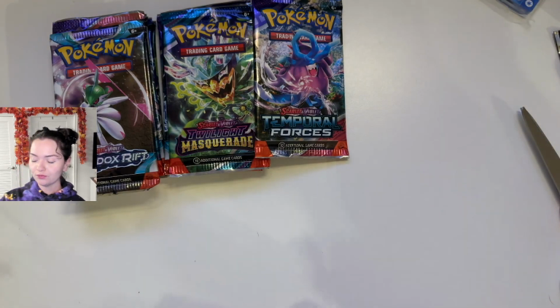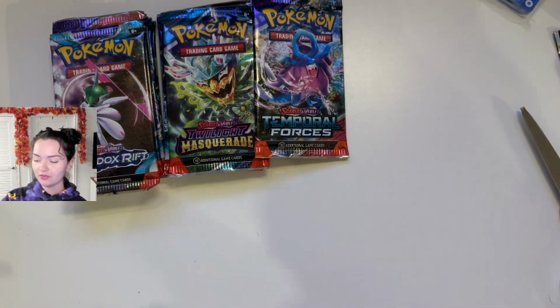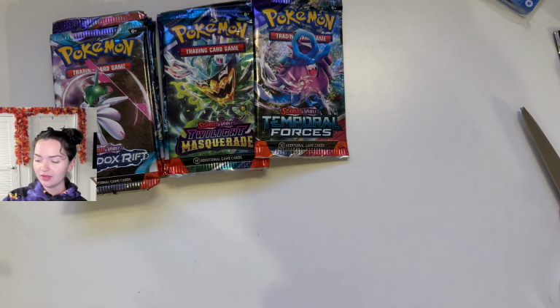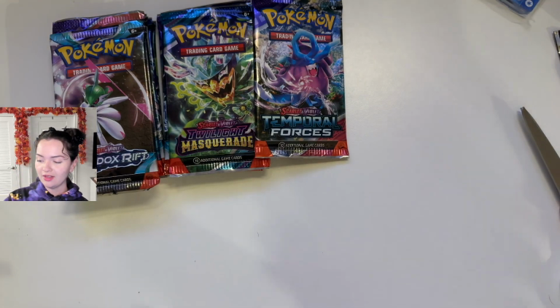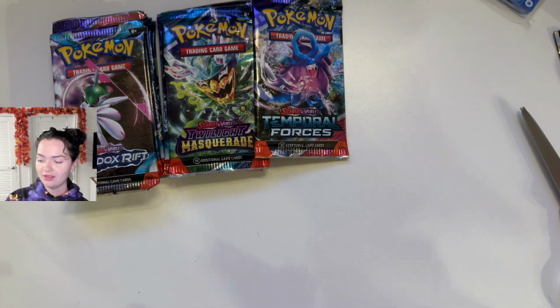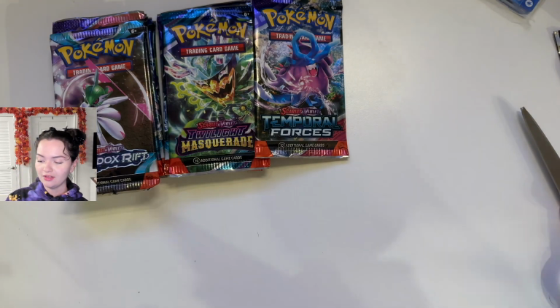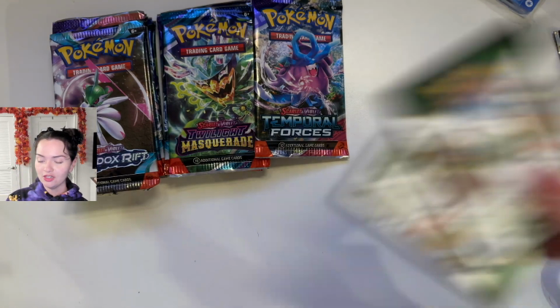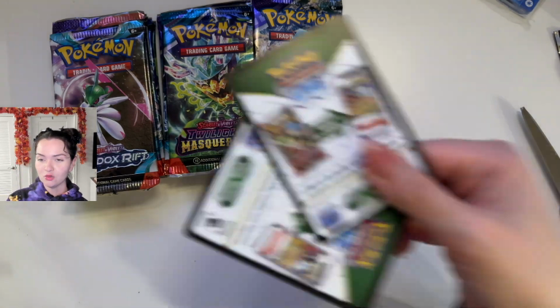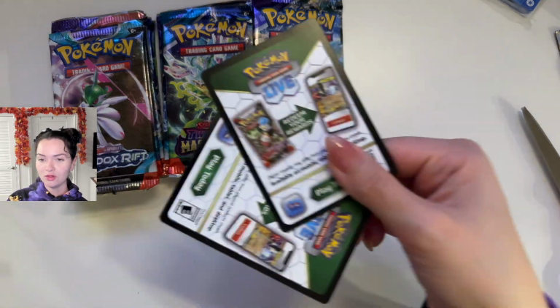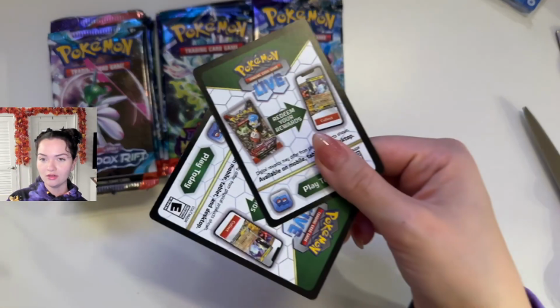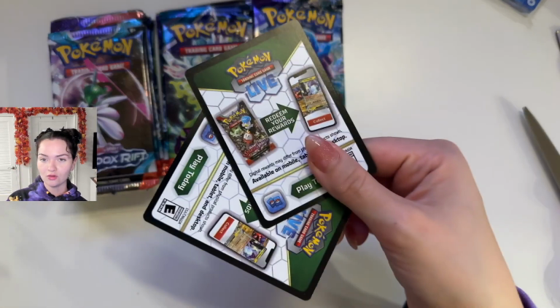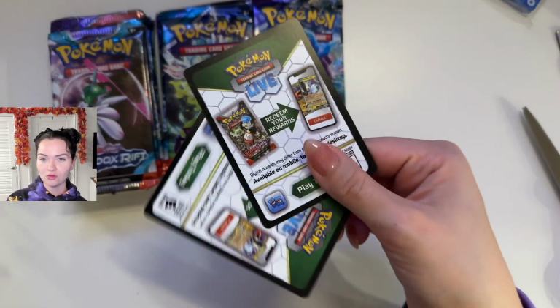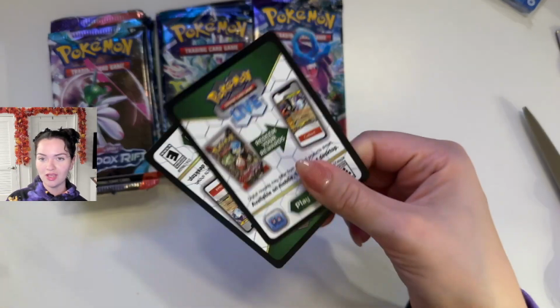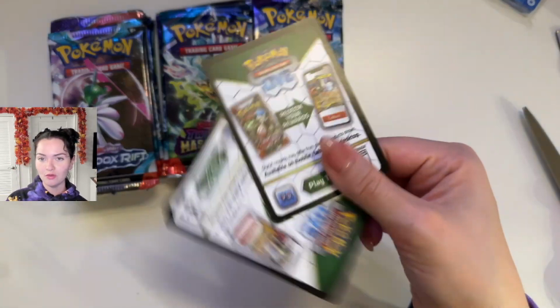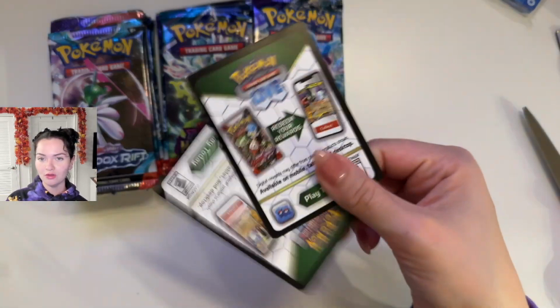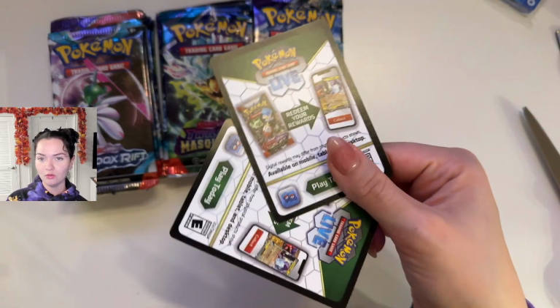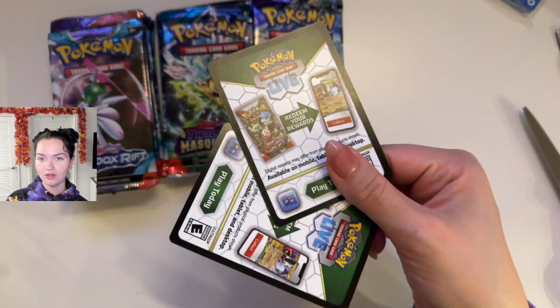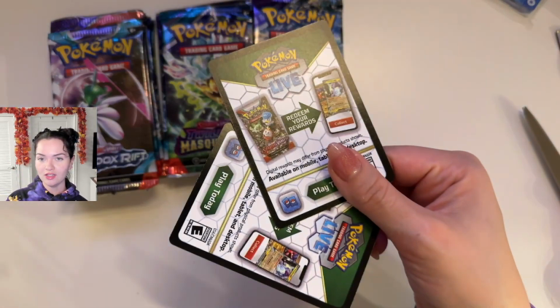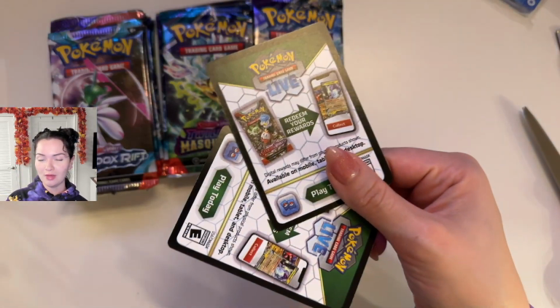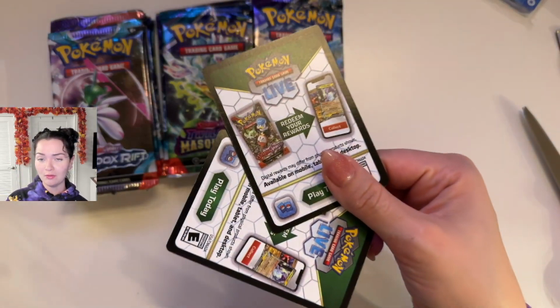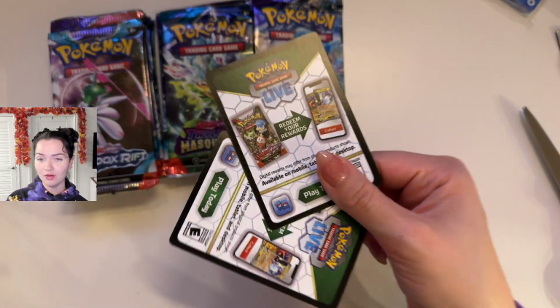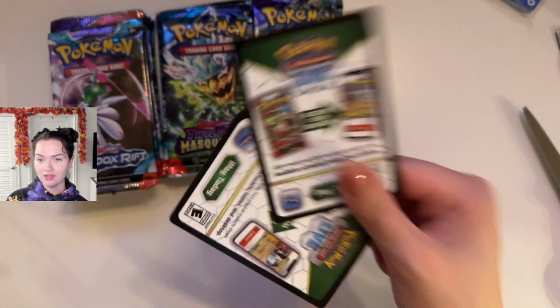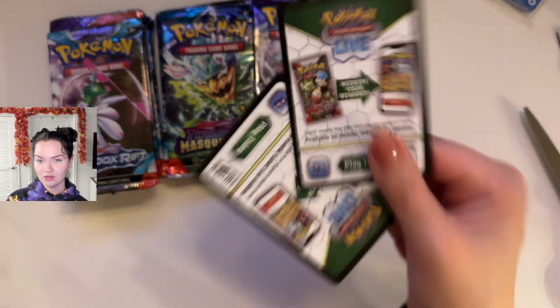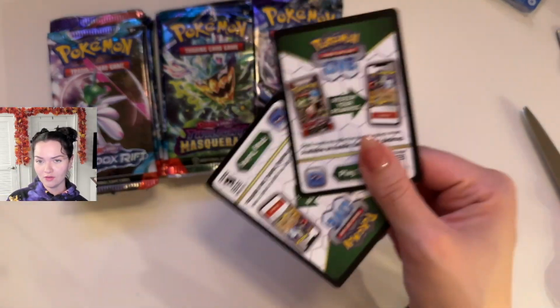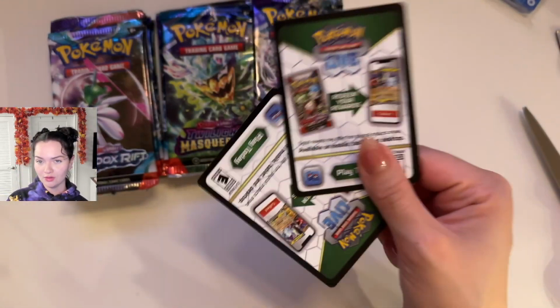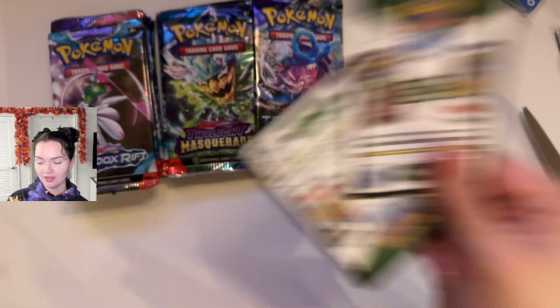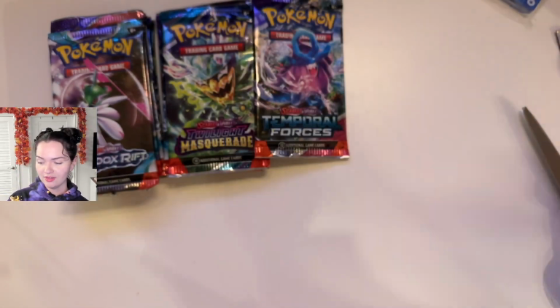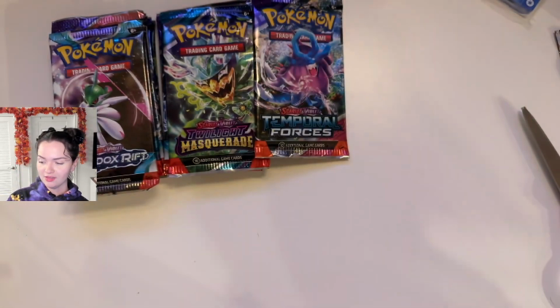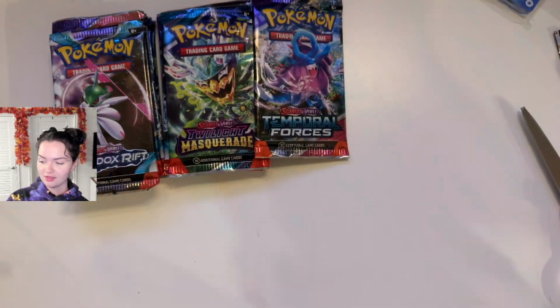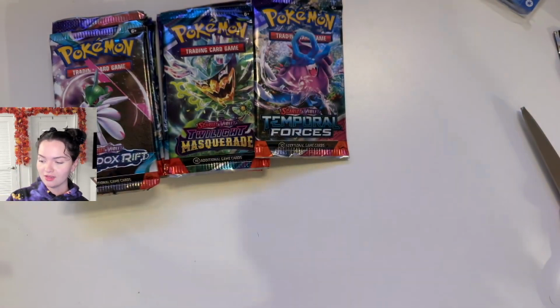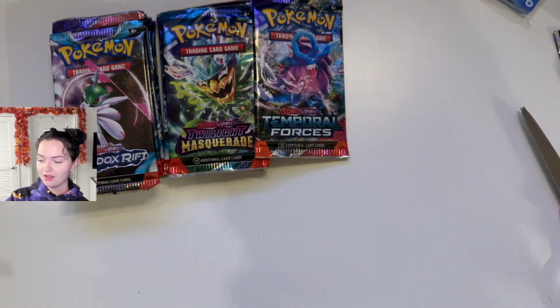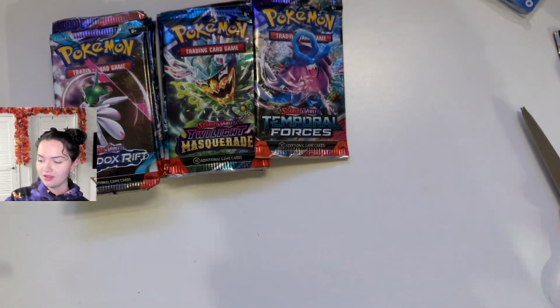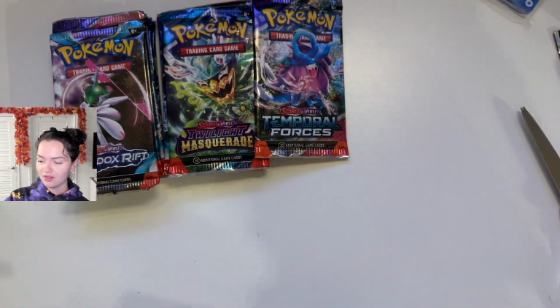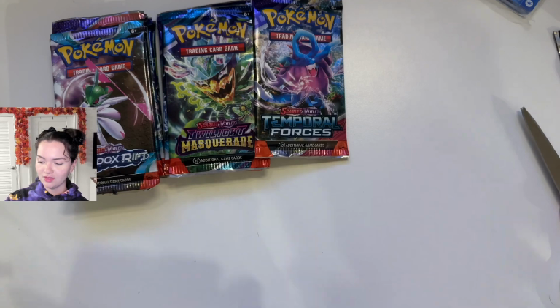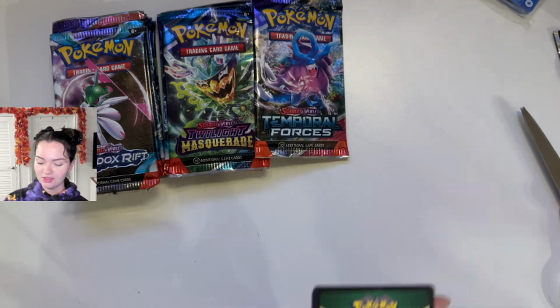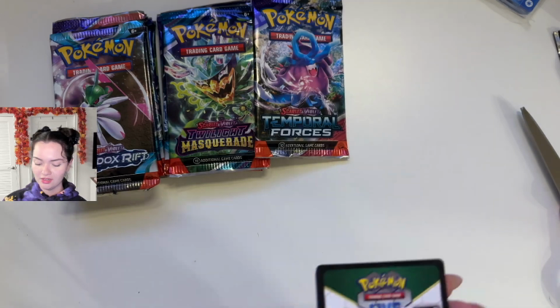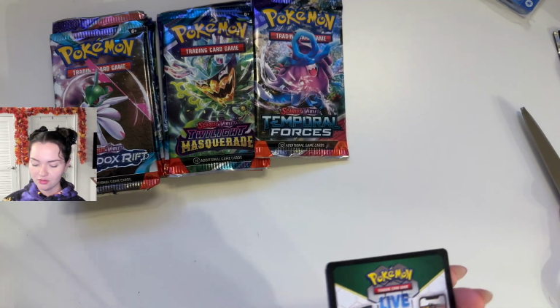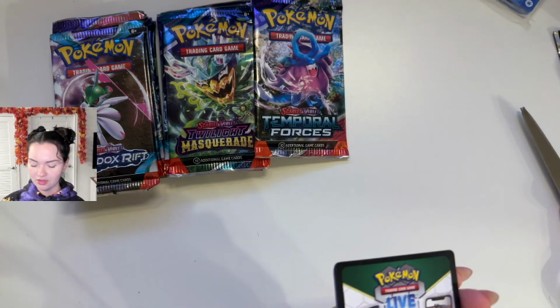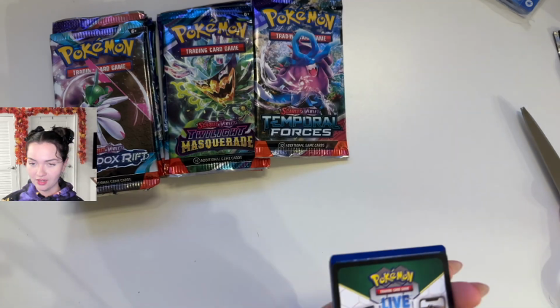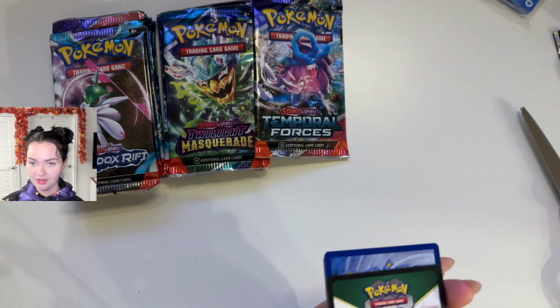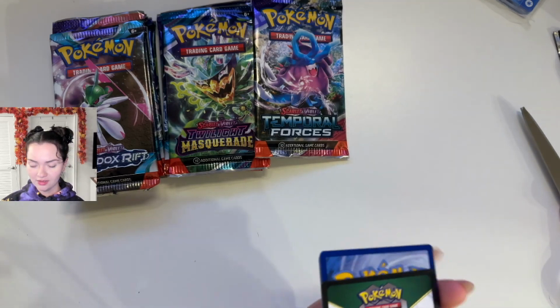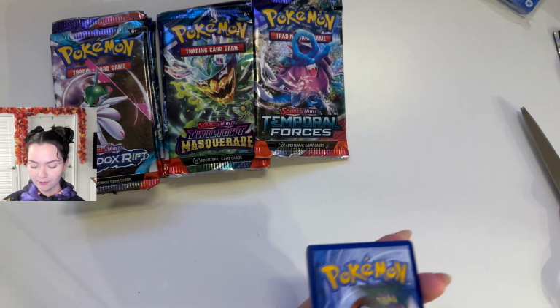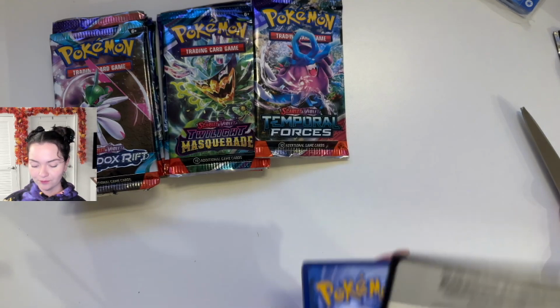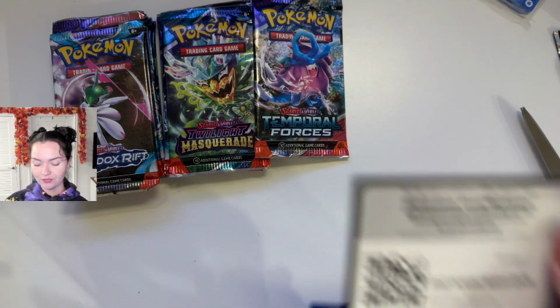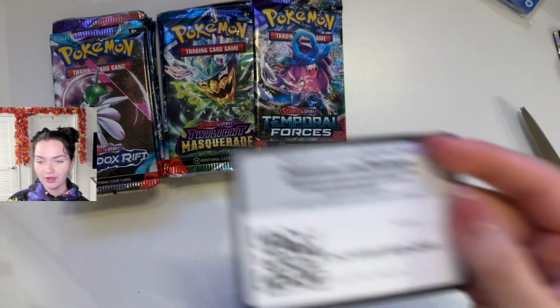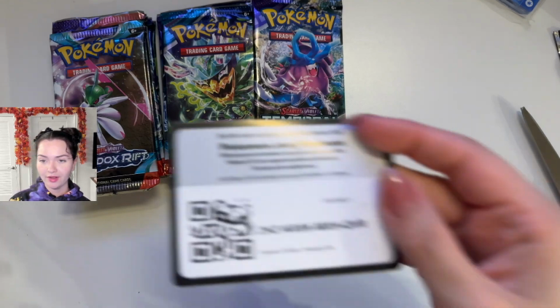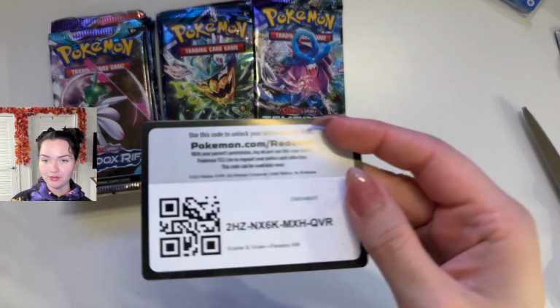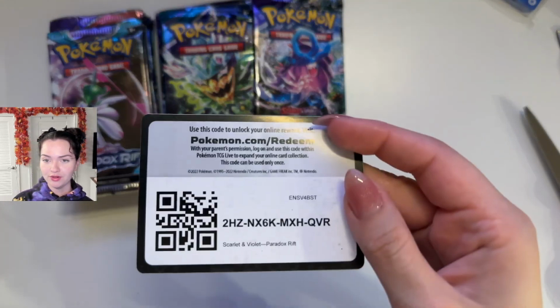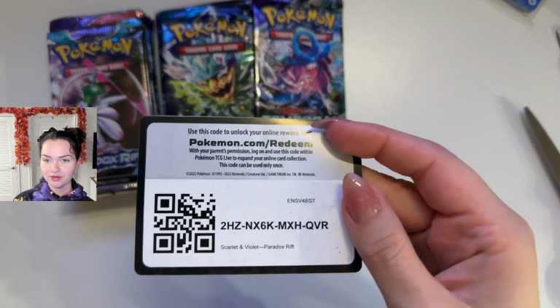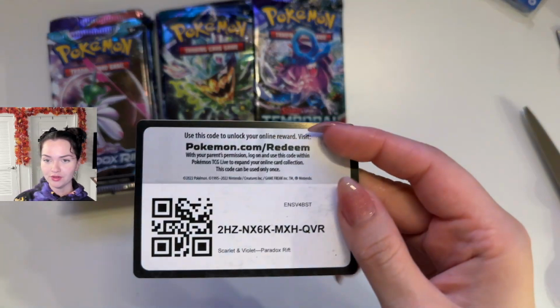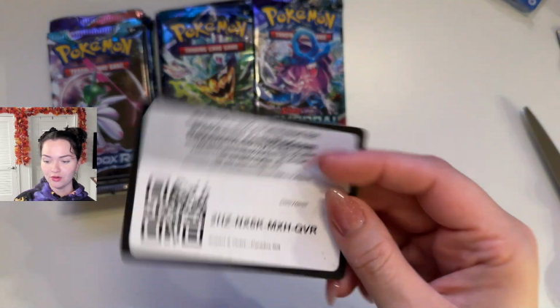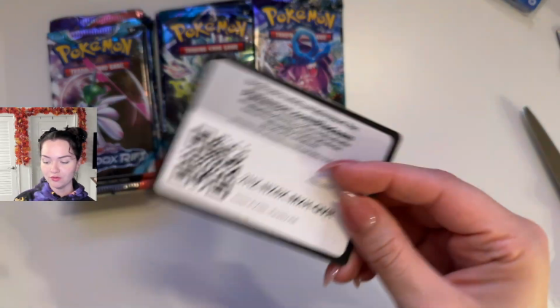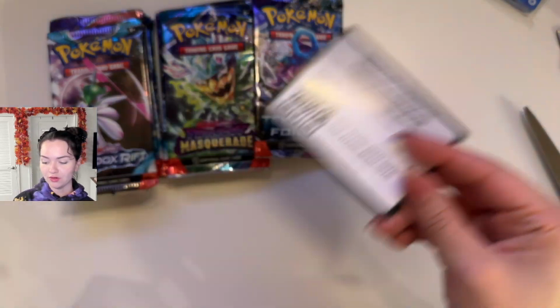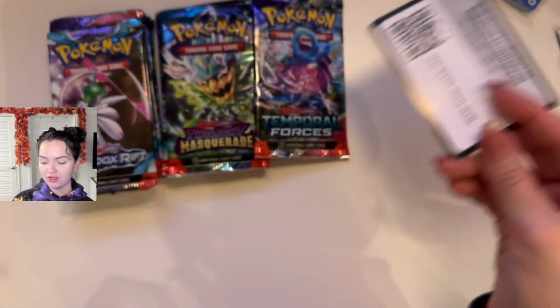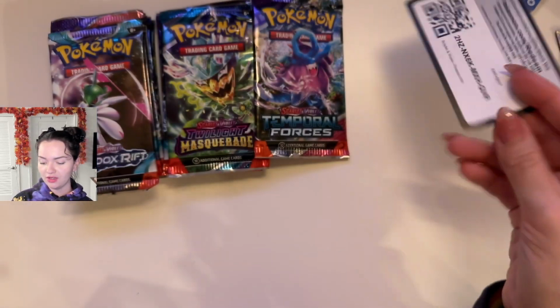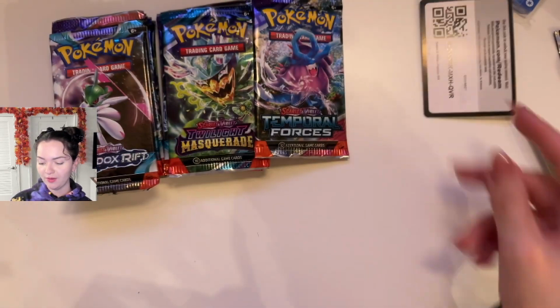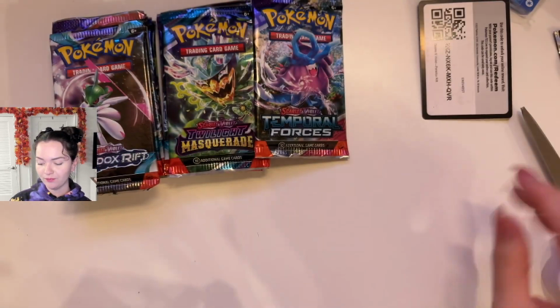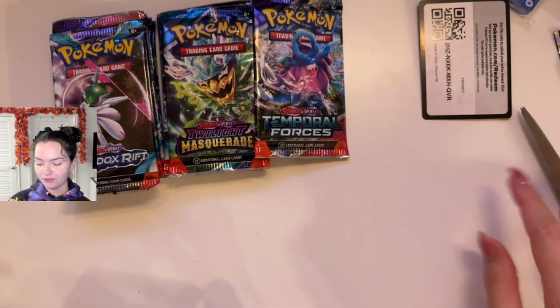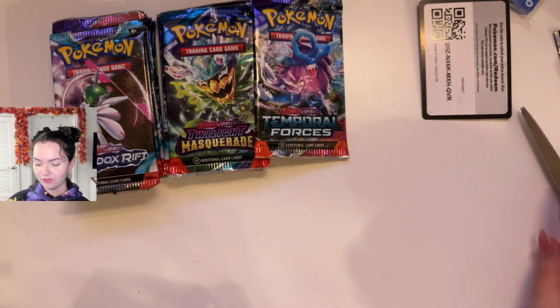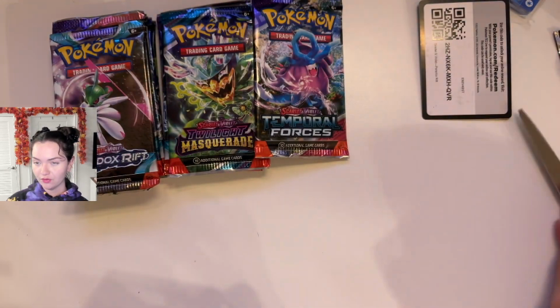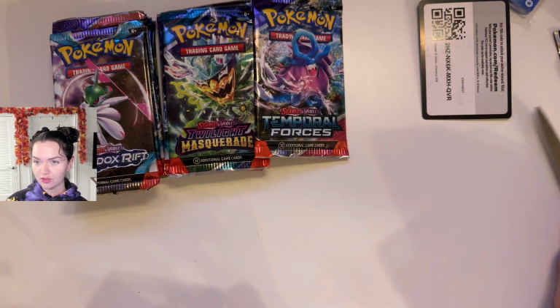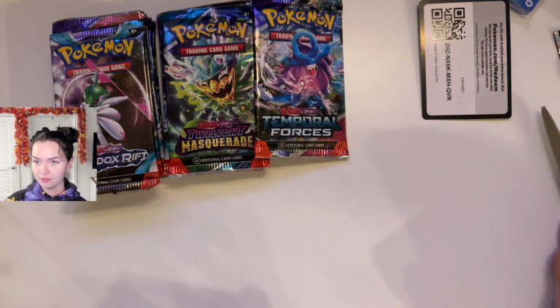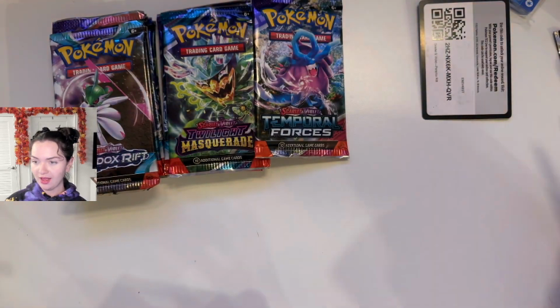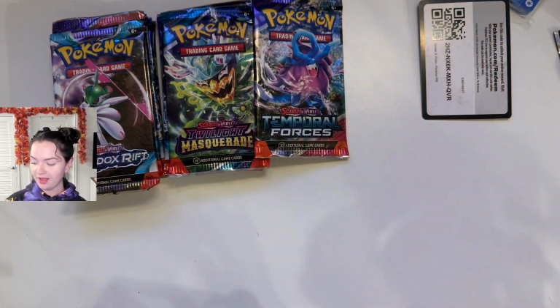Each one also came with one of these bad boys, so if you'd like this, definitely stay tuned to the end. Here's the code for the first pack.